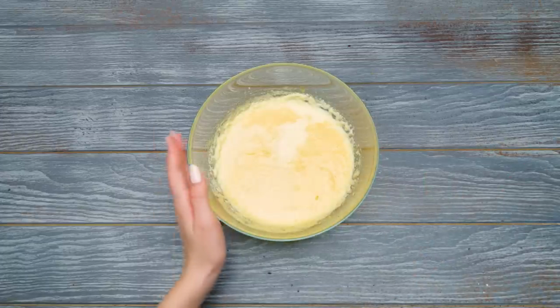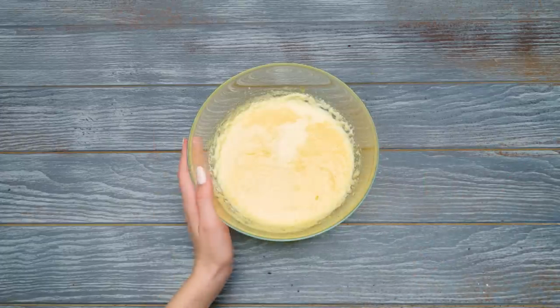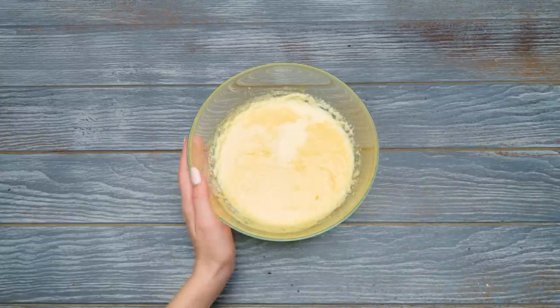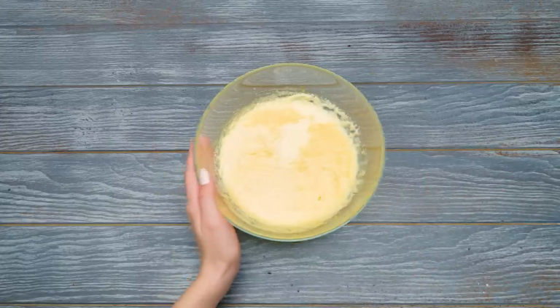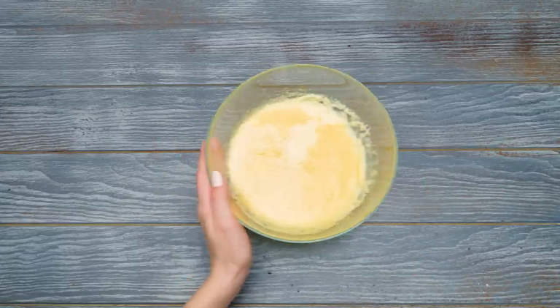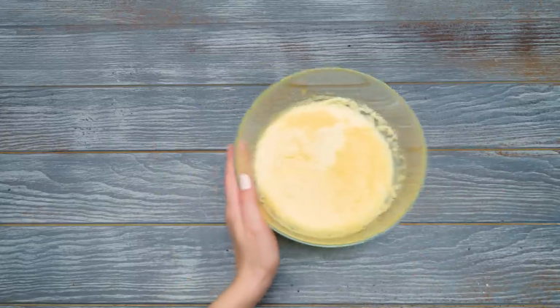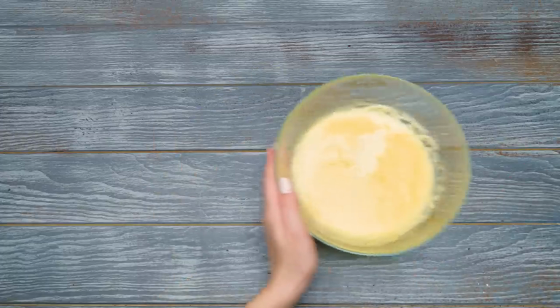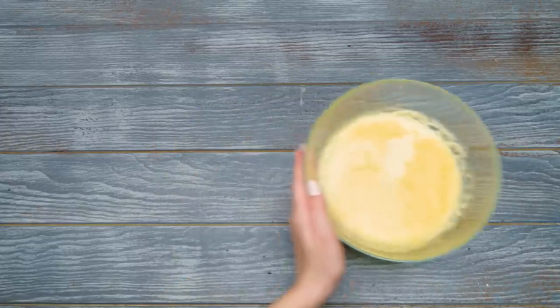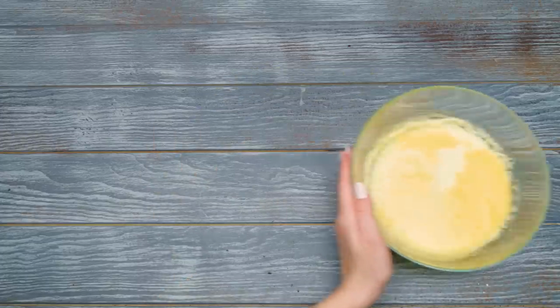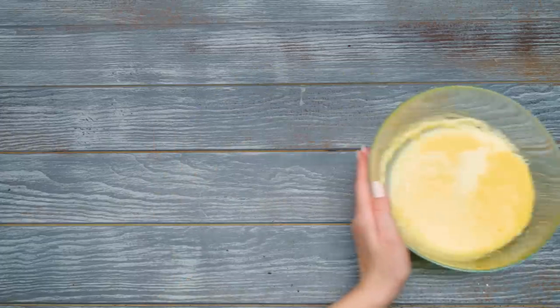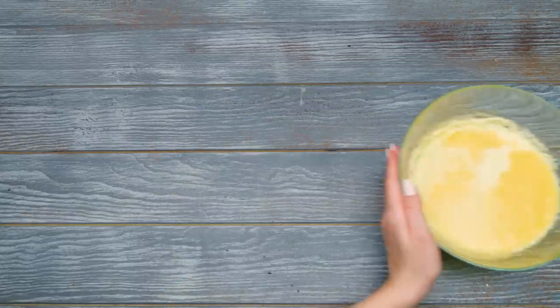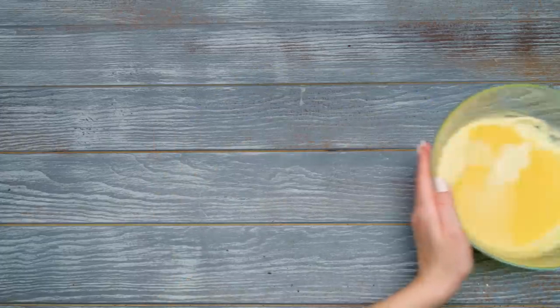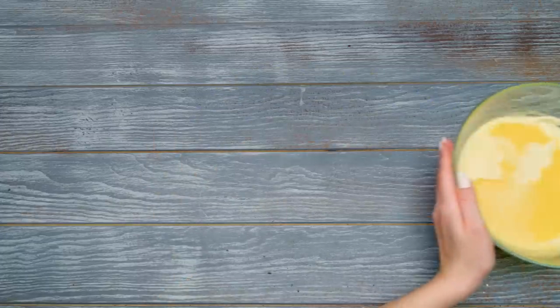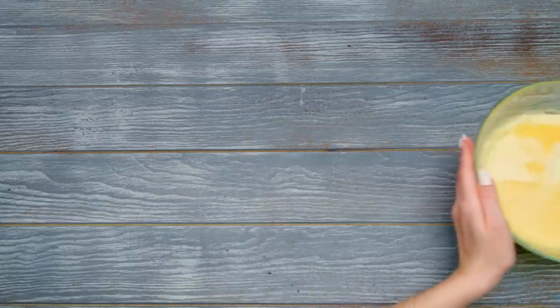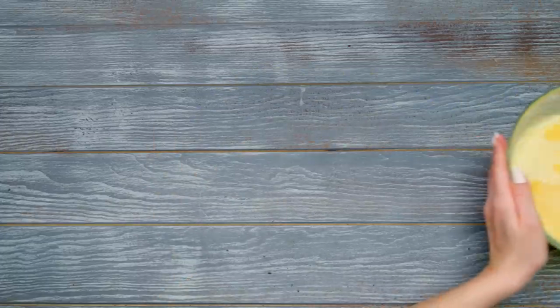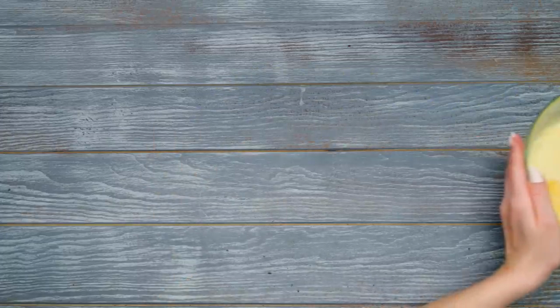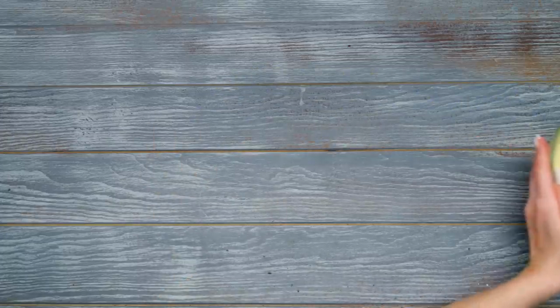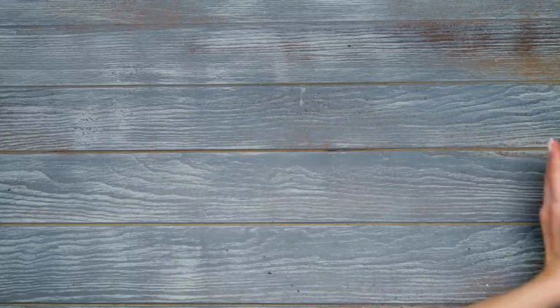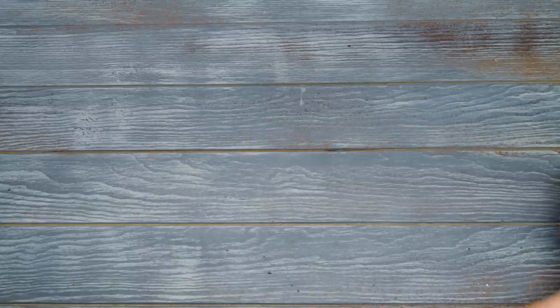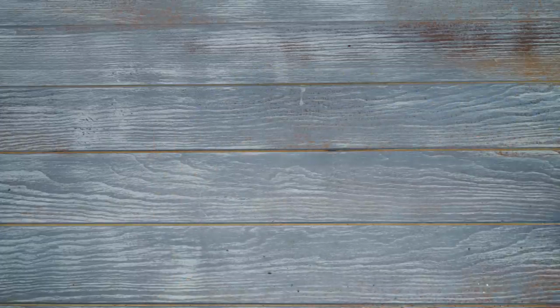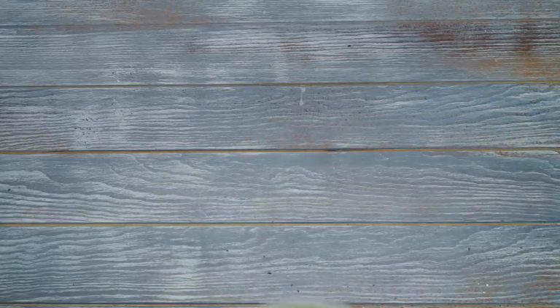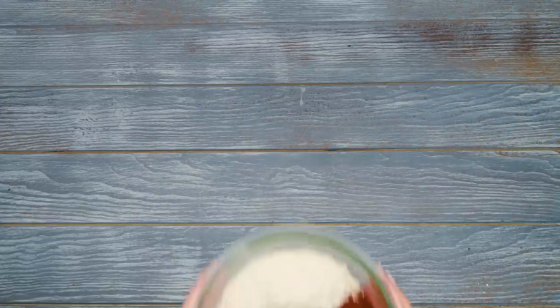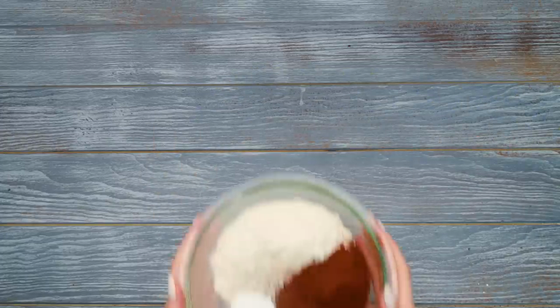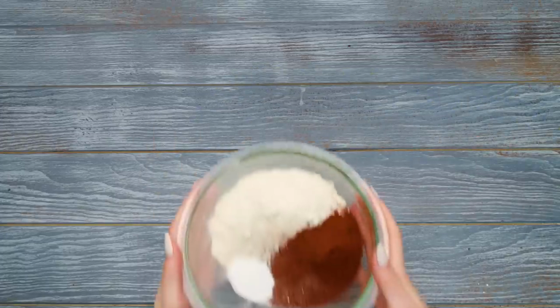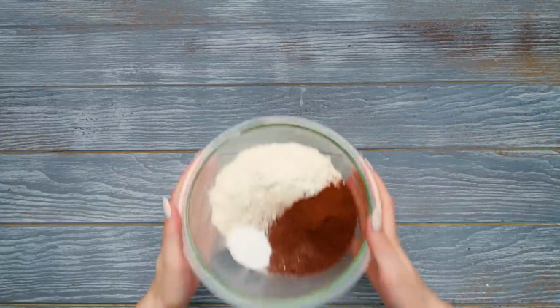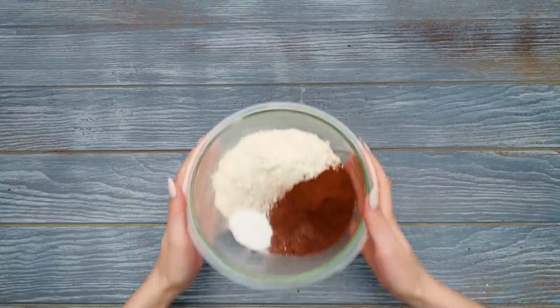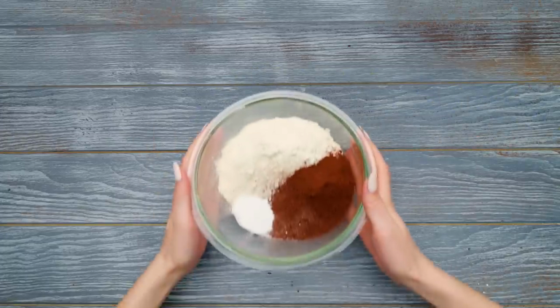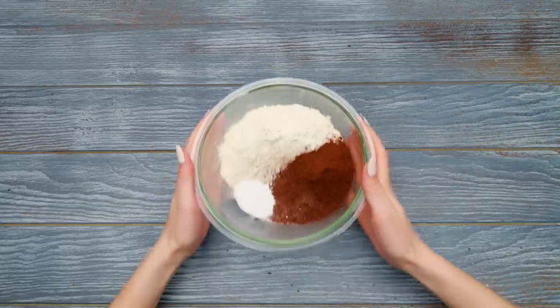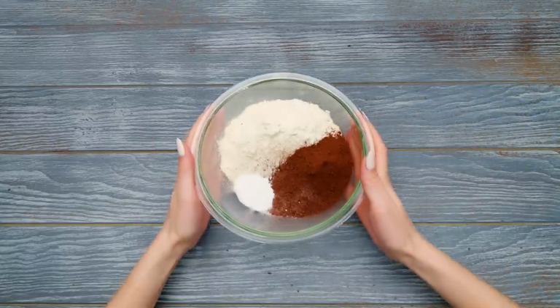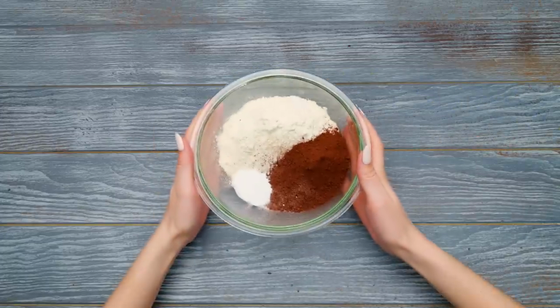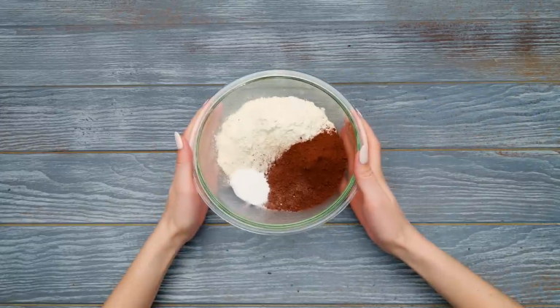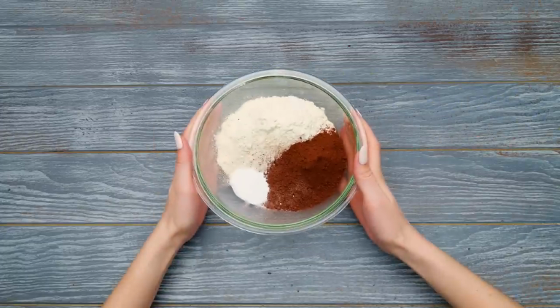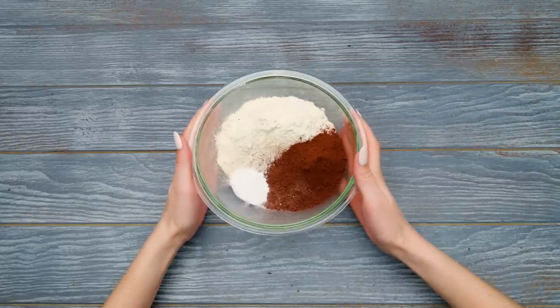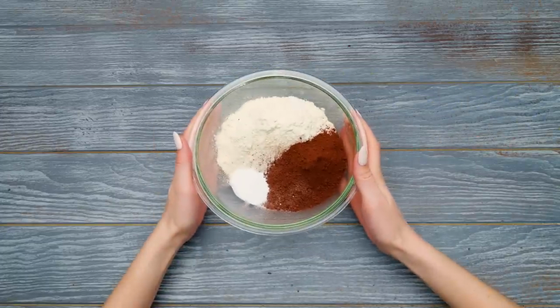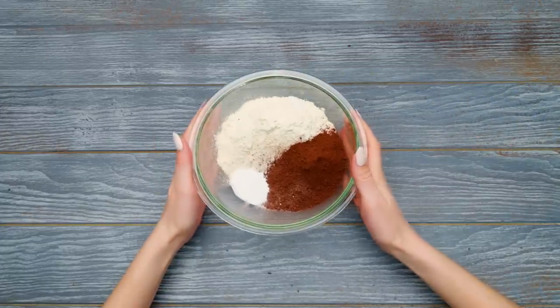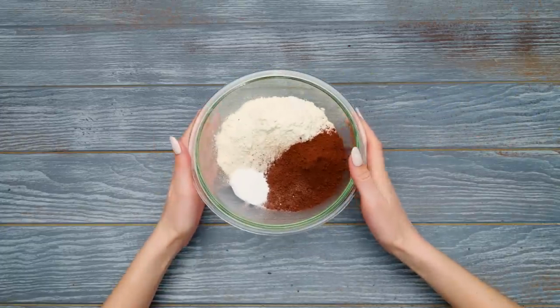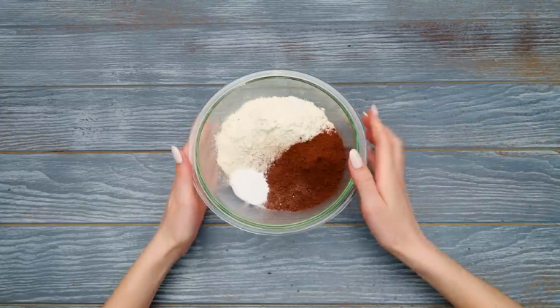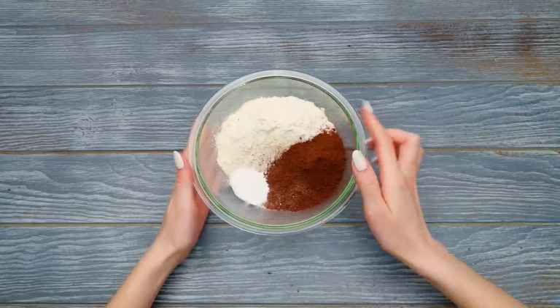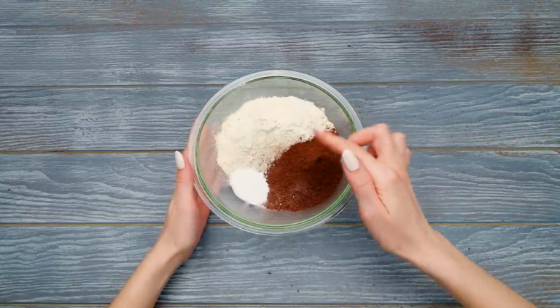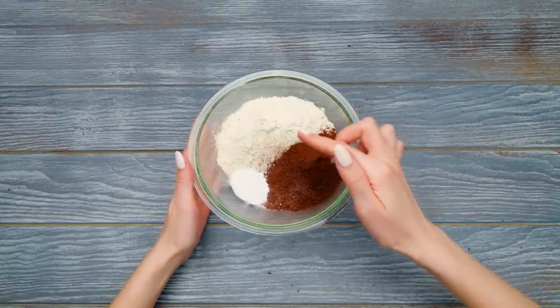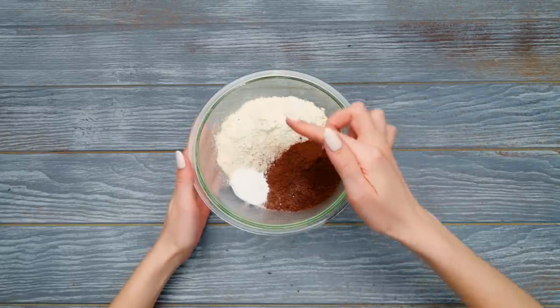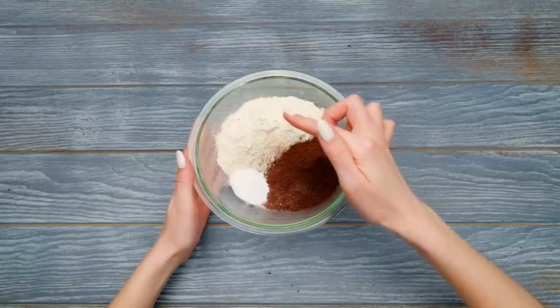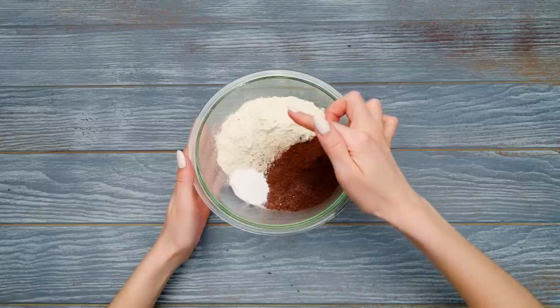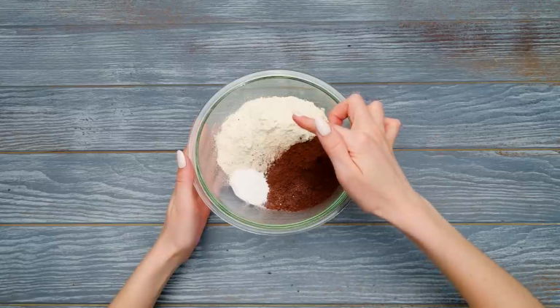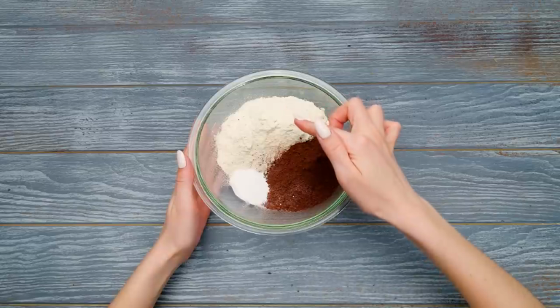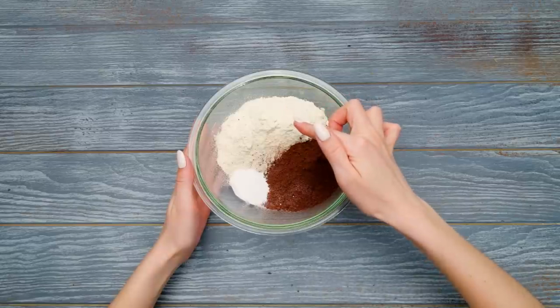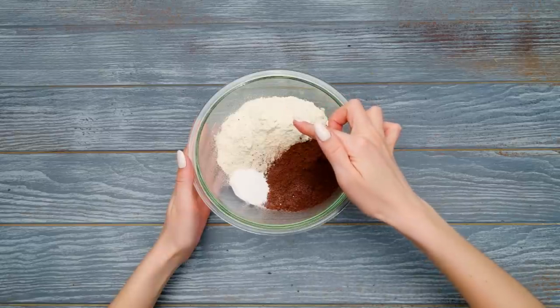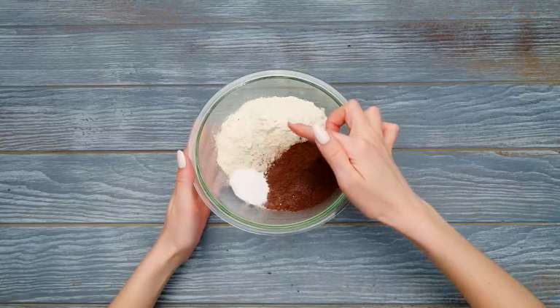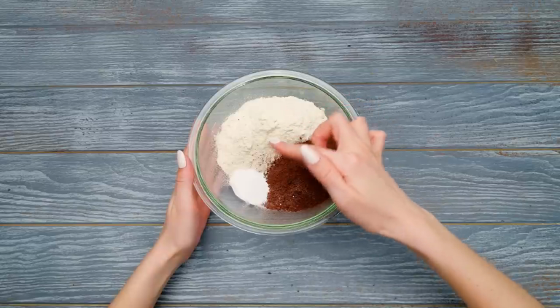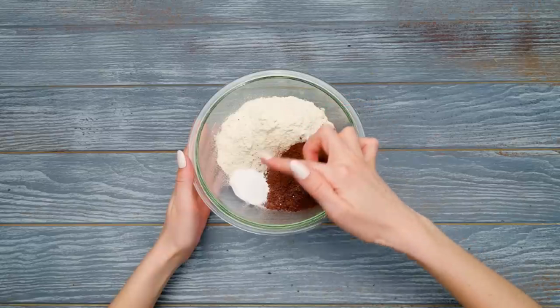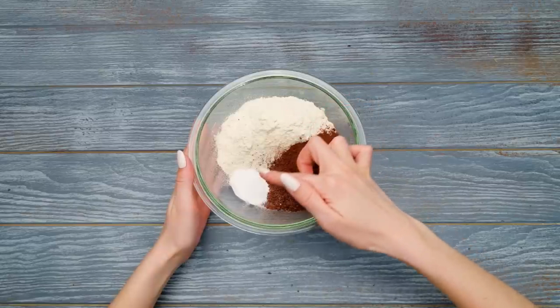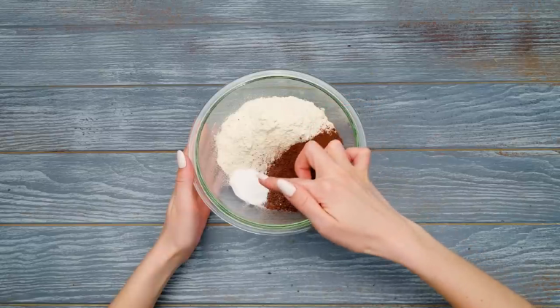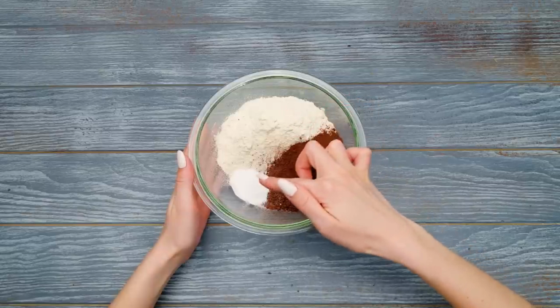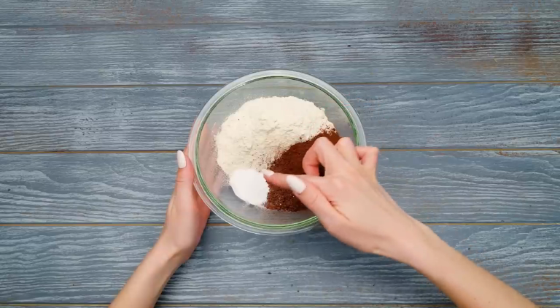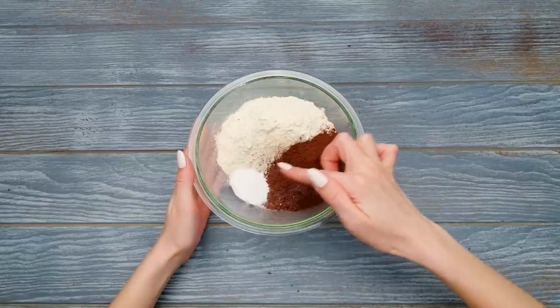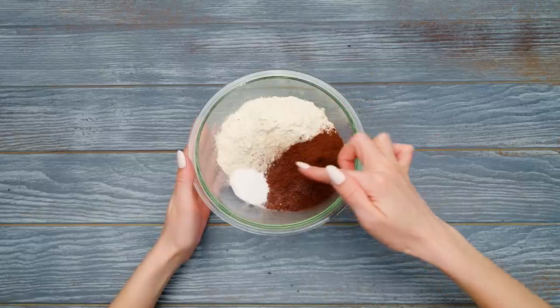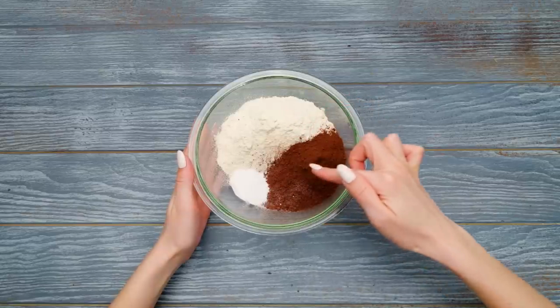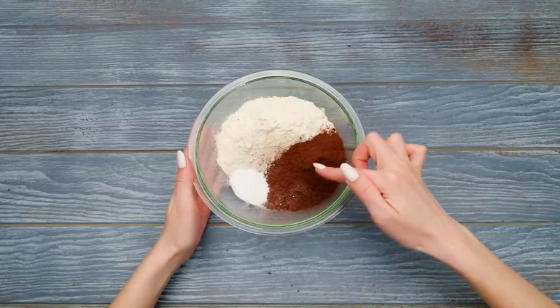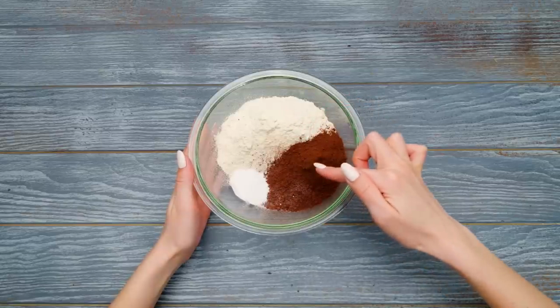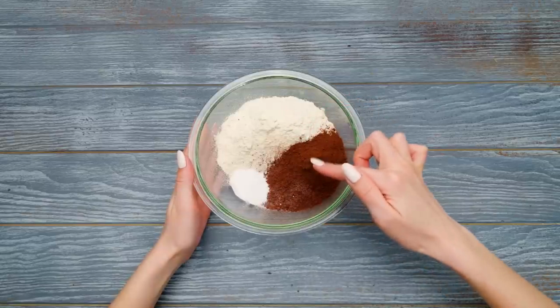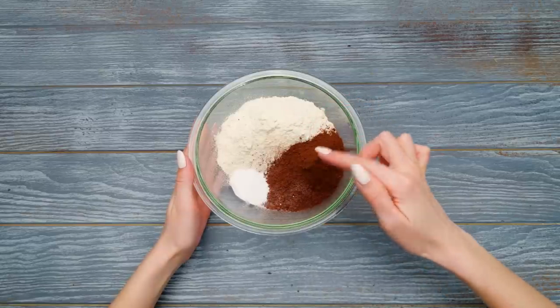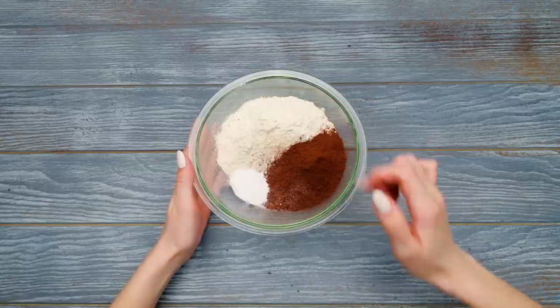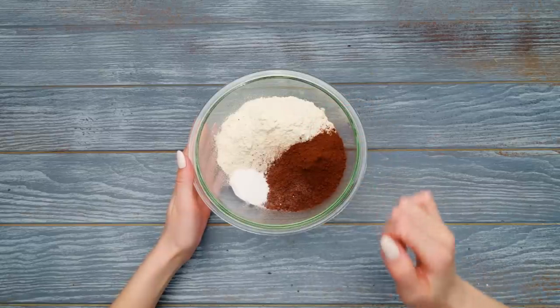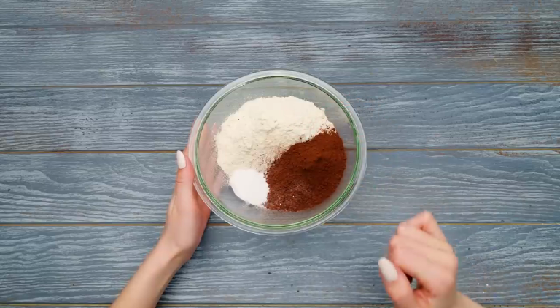We'll let Sam do some mixing. In the meantime, let's prepare the dry ingredients. Here are flour, baking powder, and some cocoa.